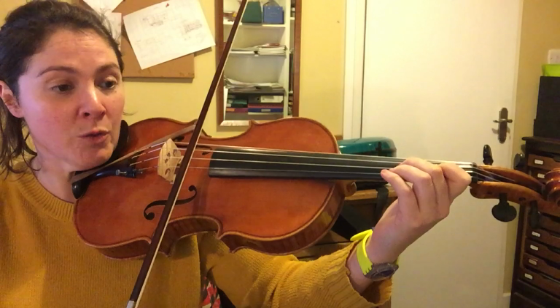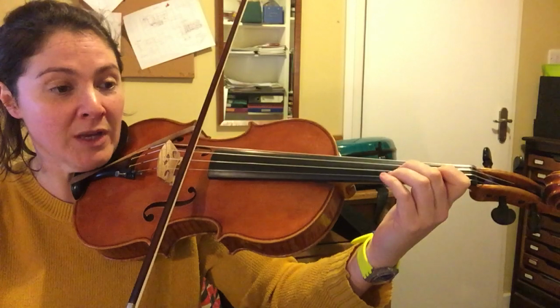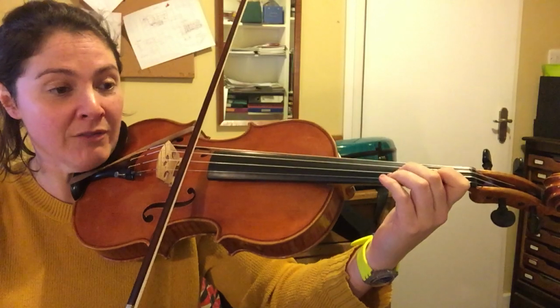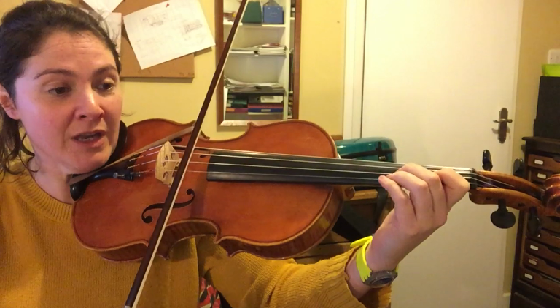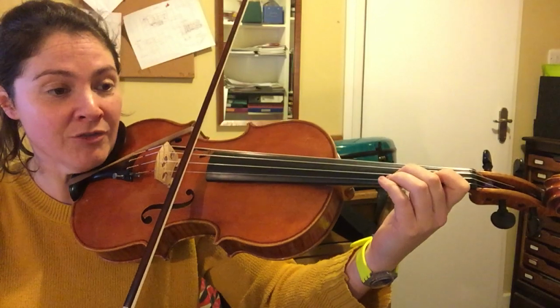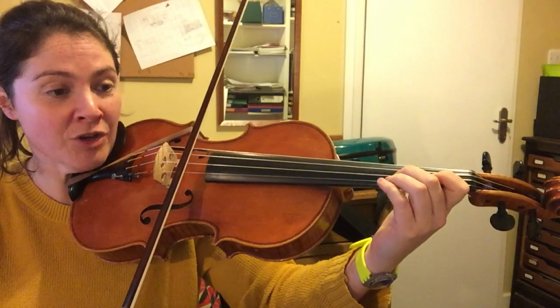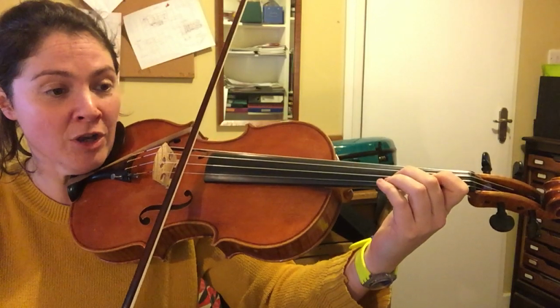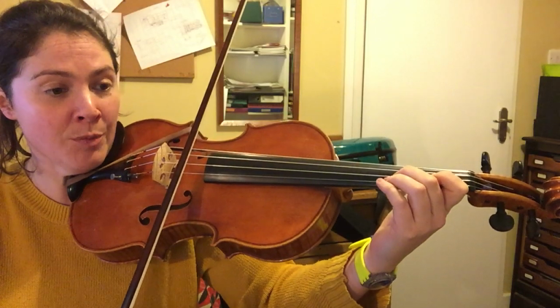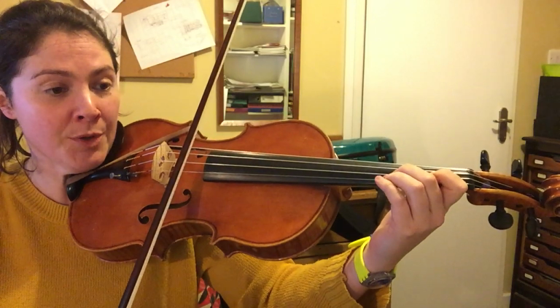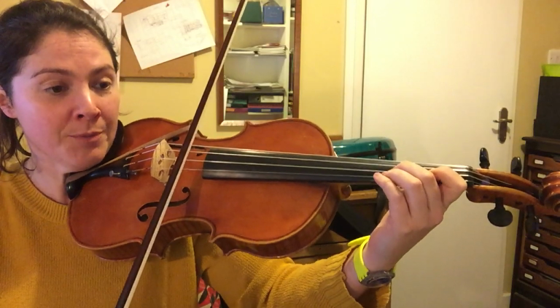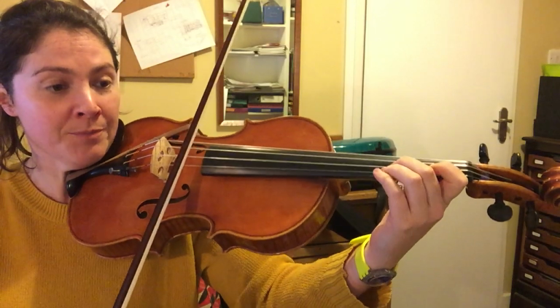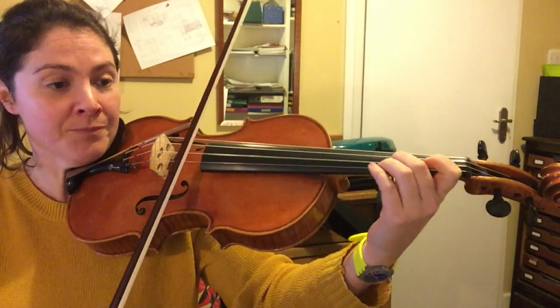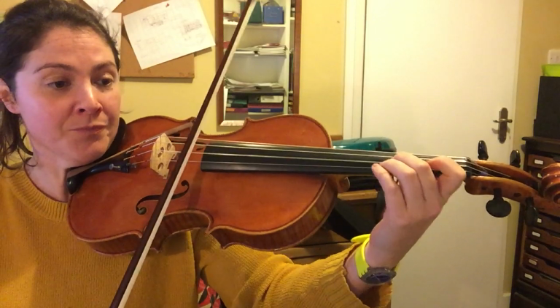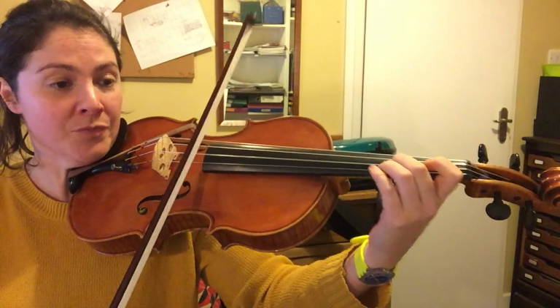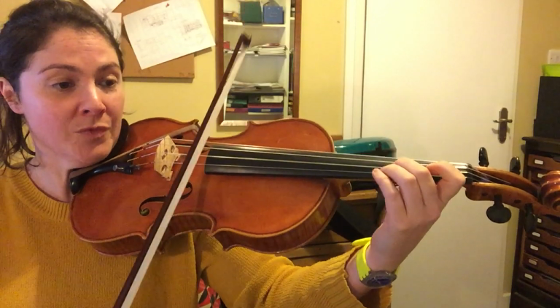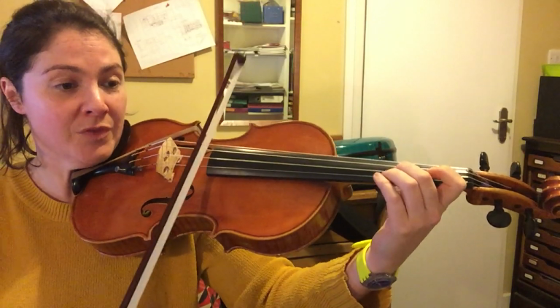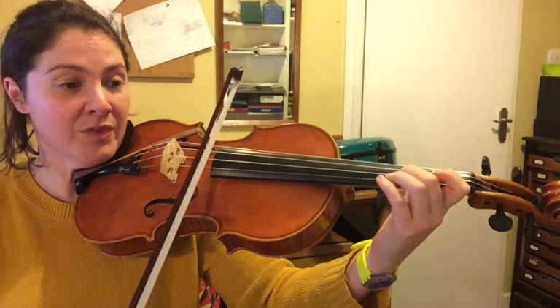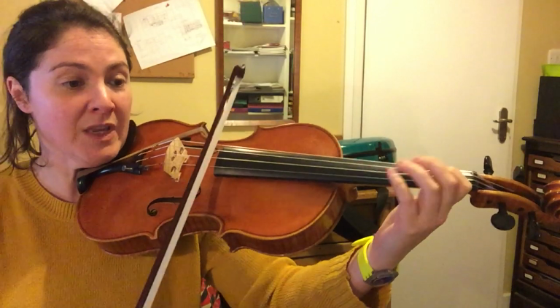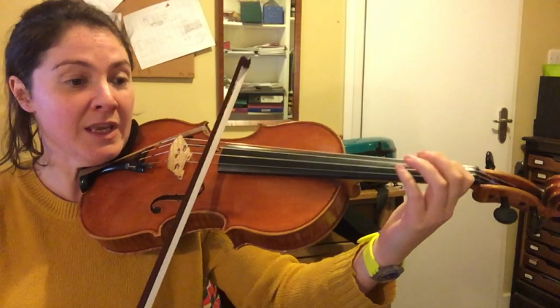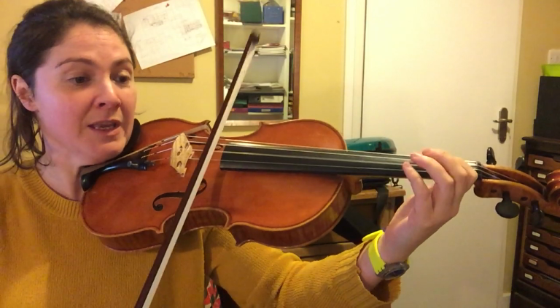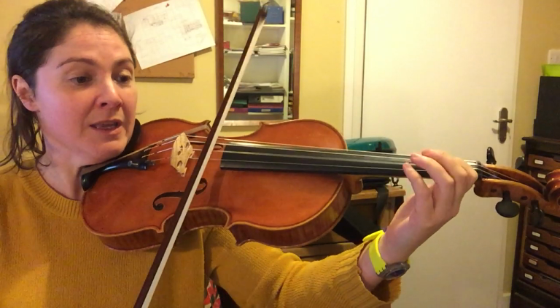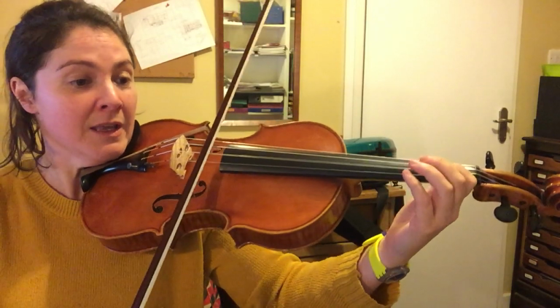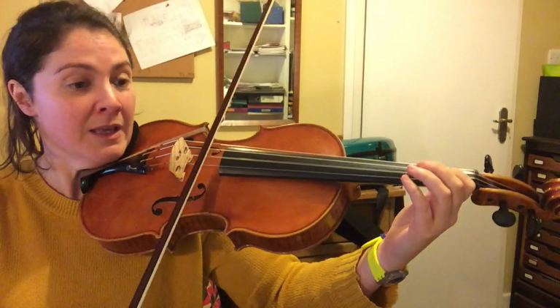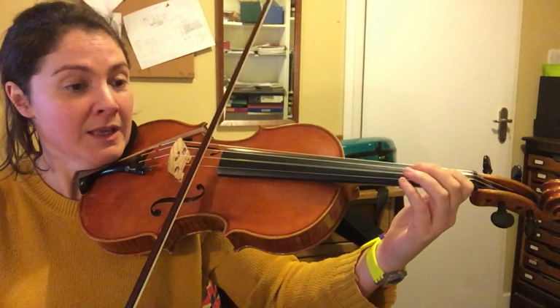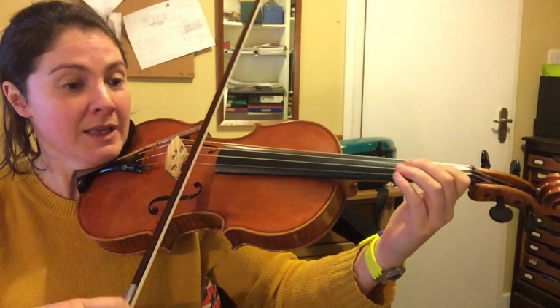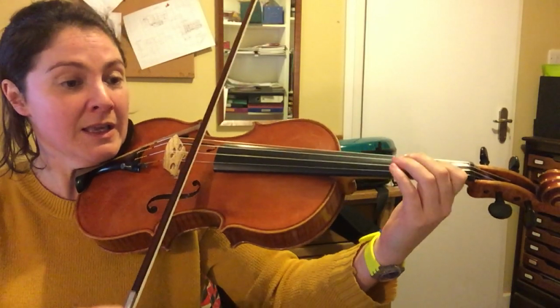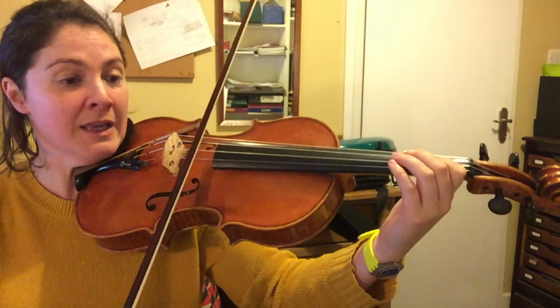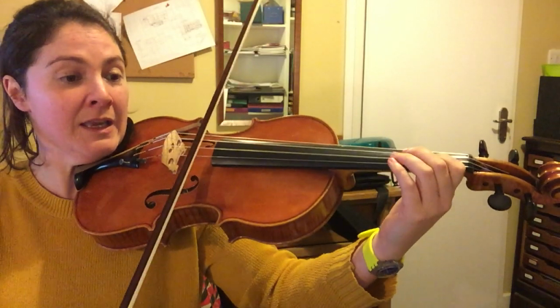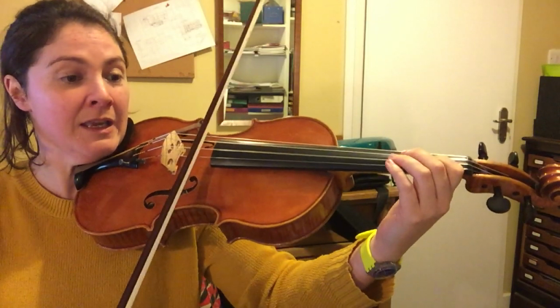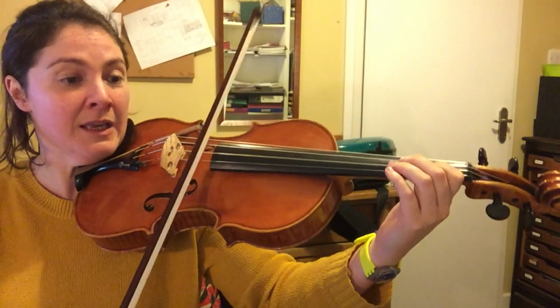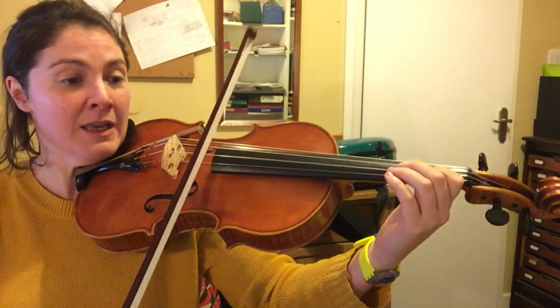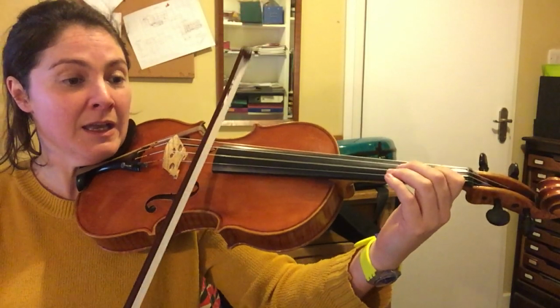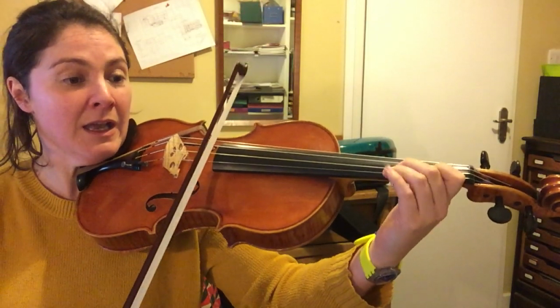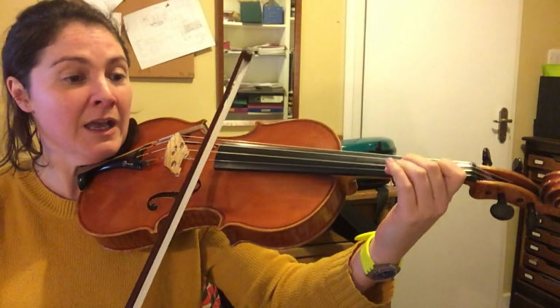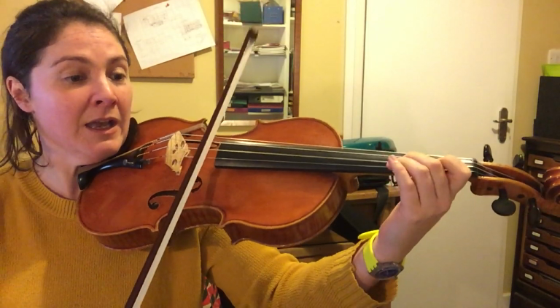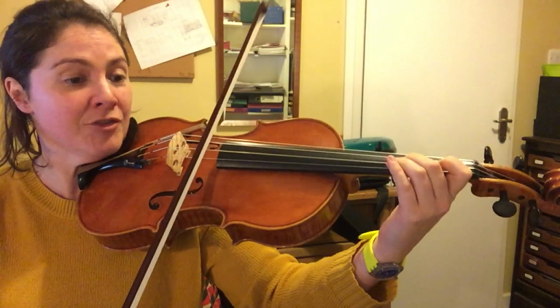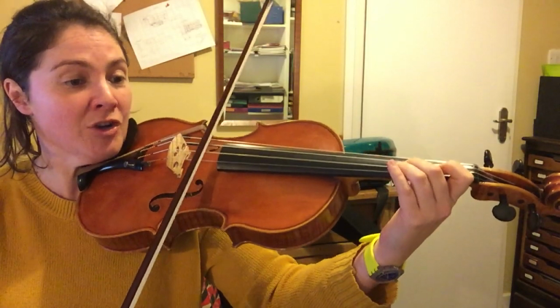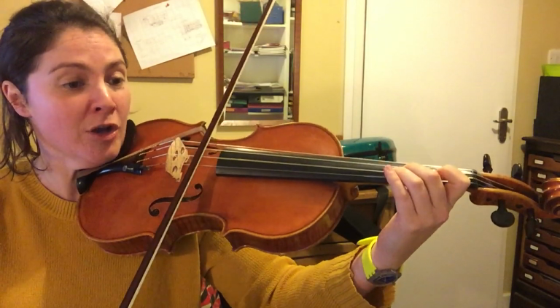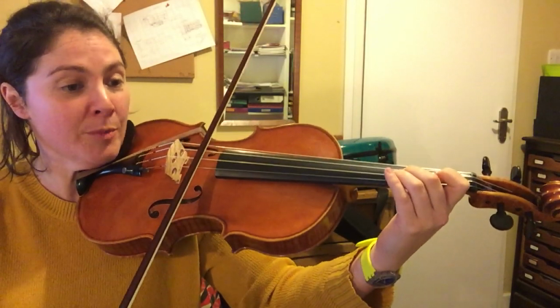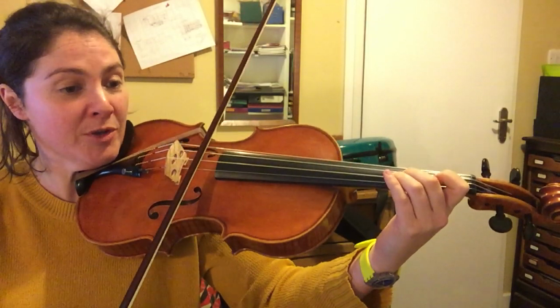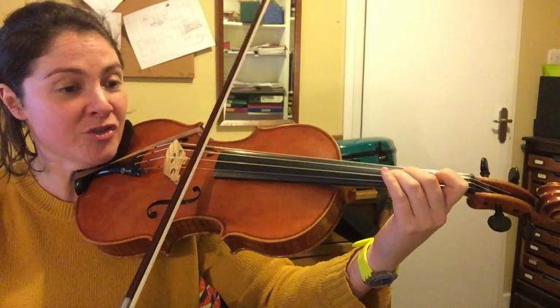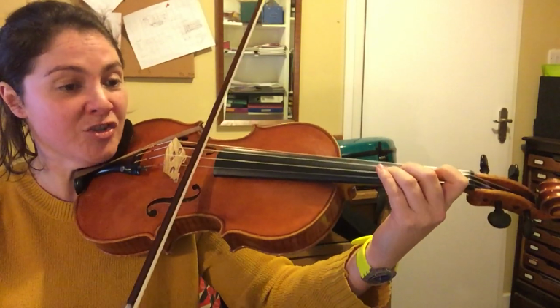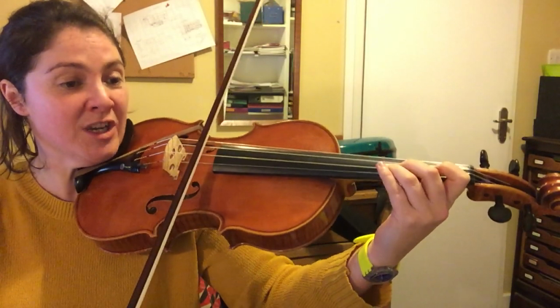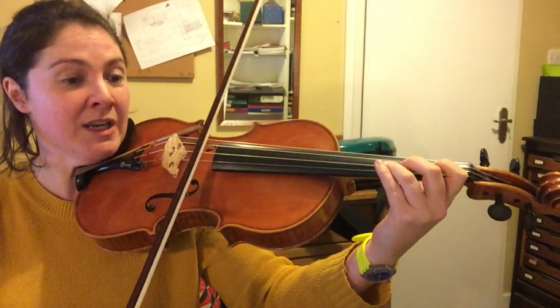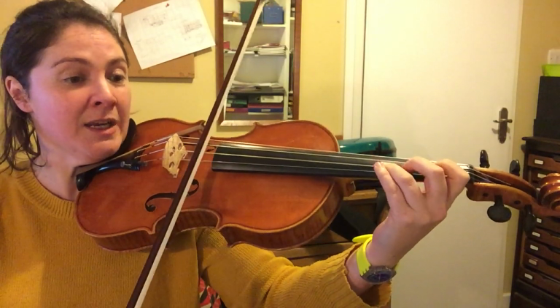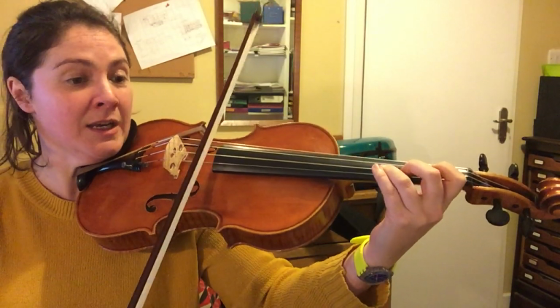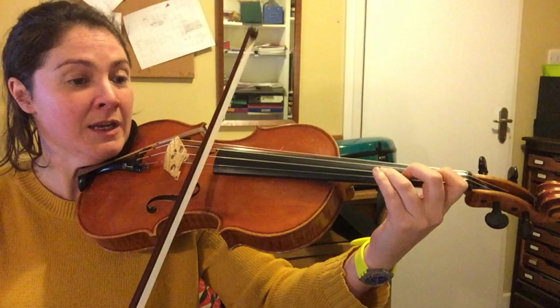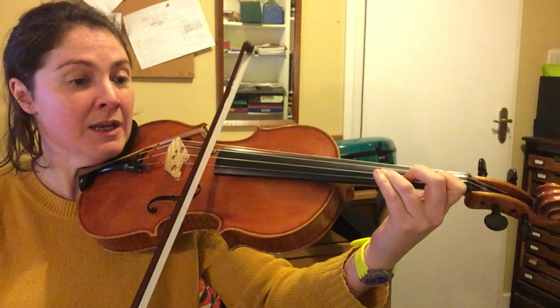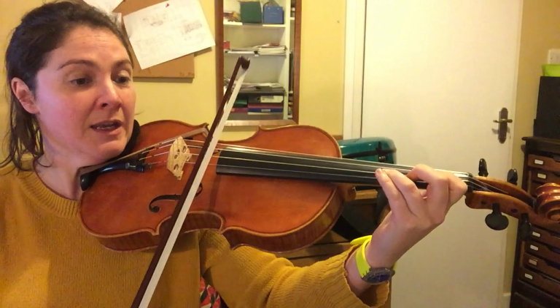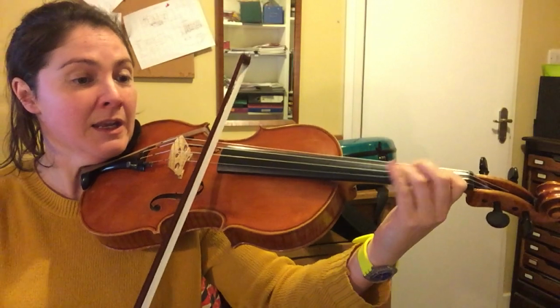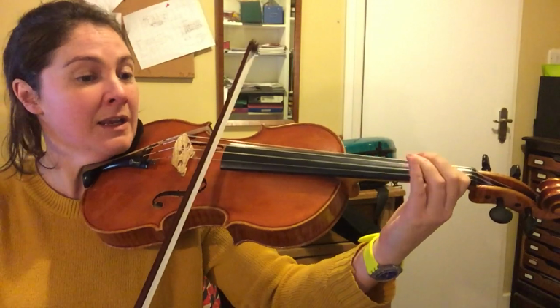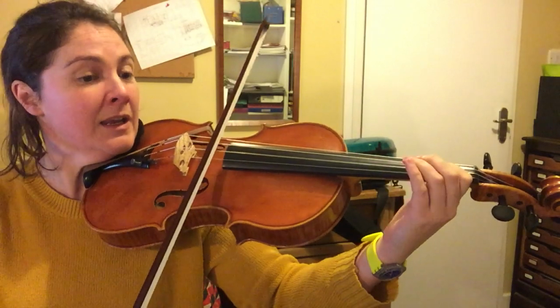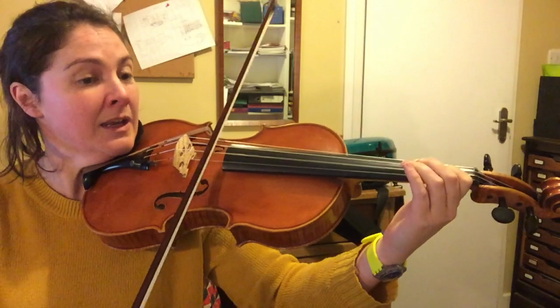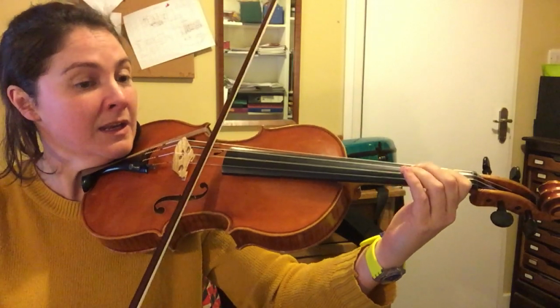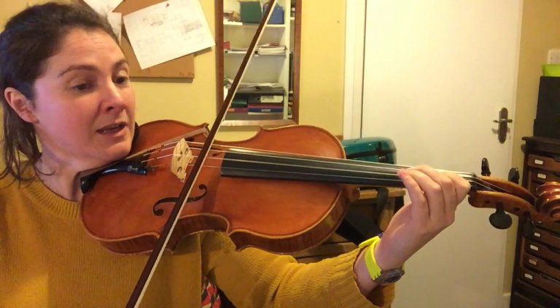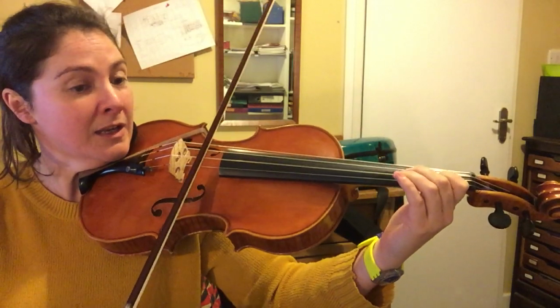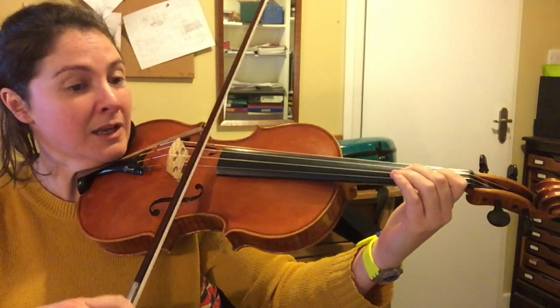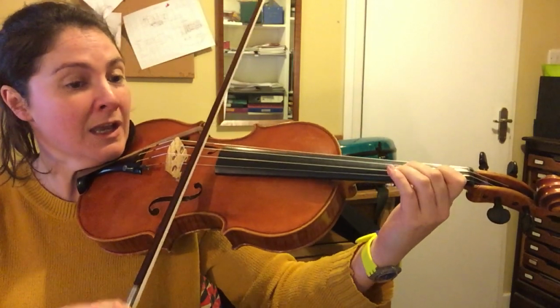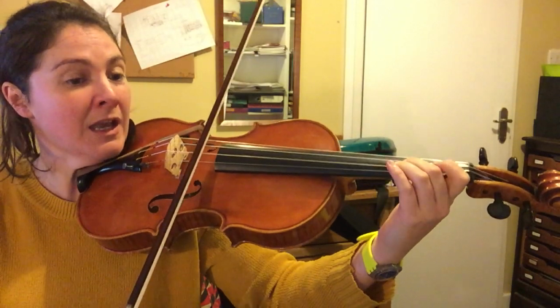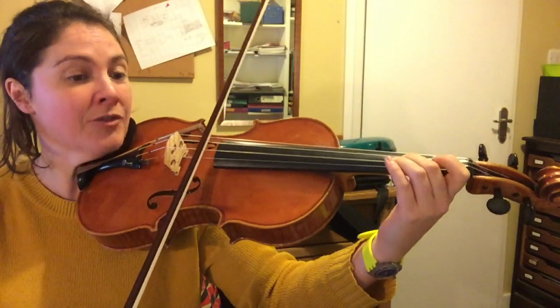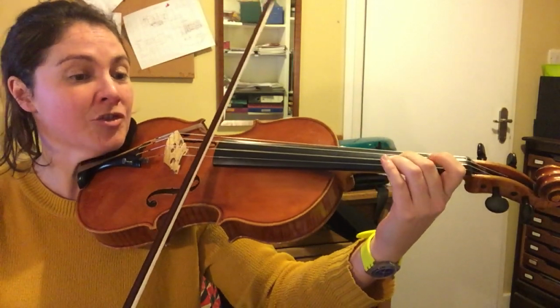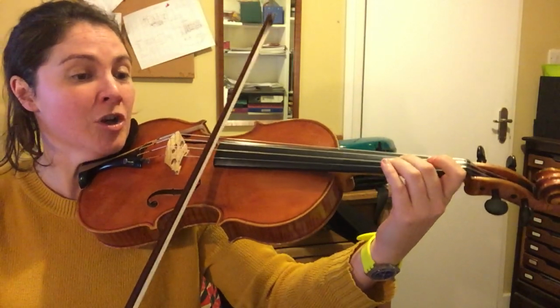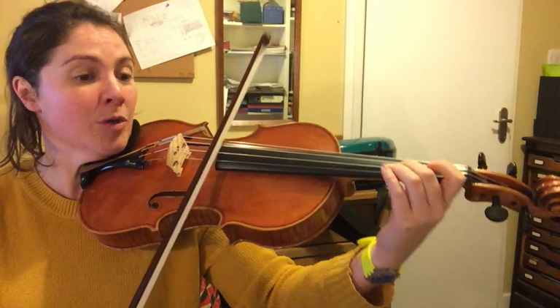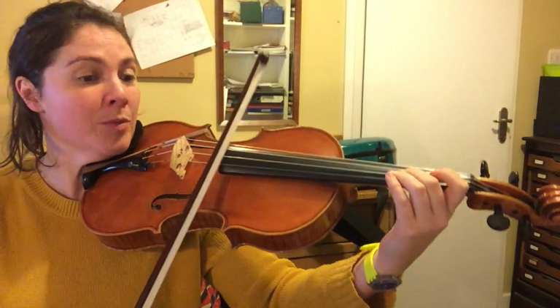So we have F-sharp, D, E, F-sharp, G, E, F-sharp.